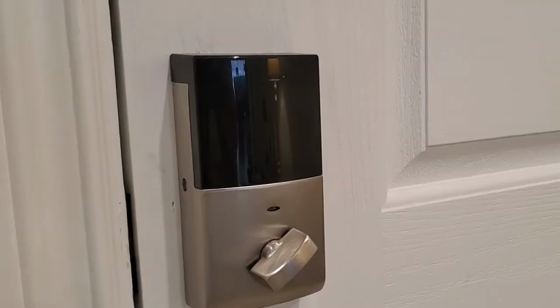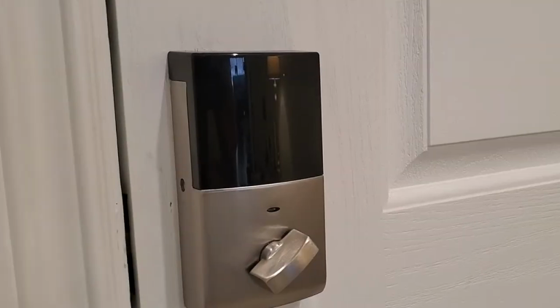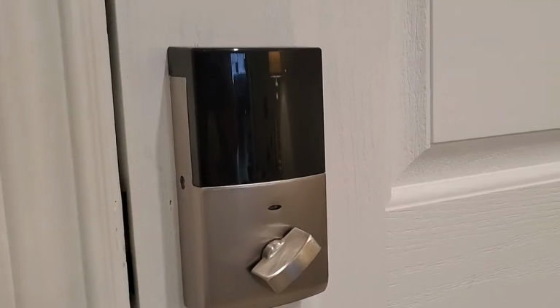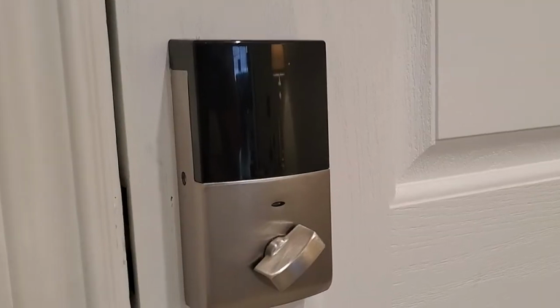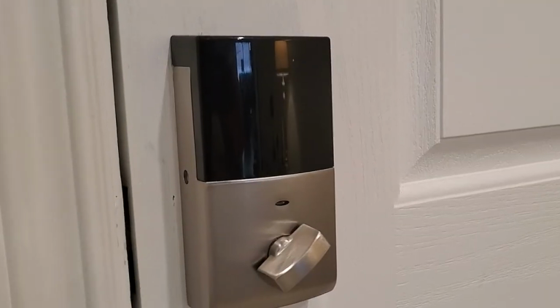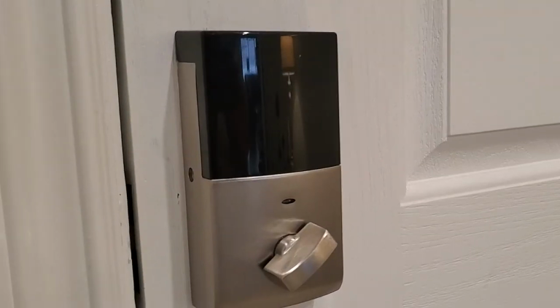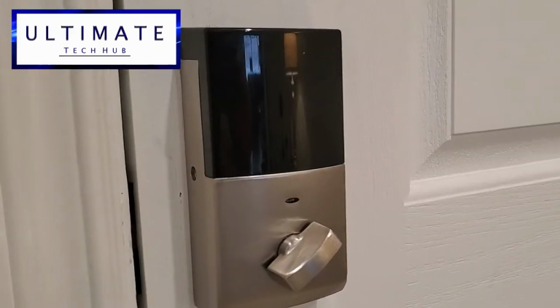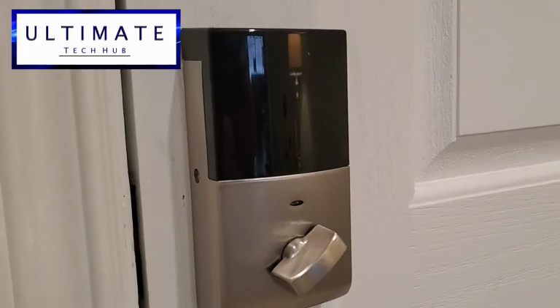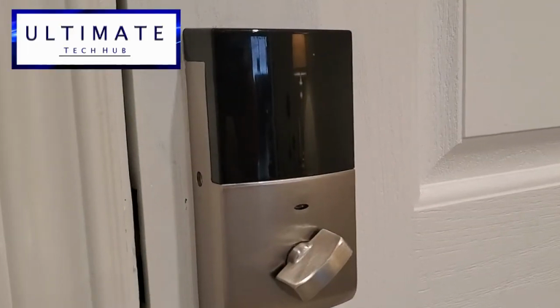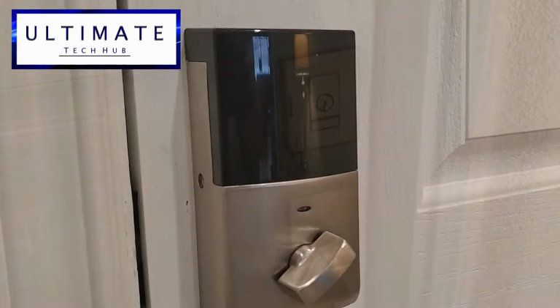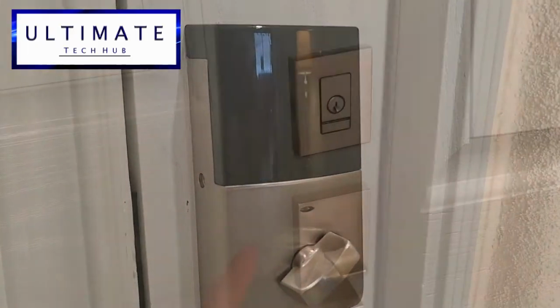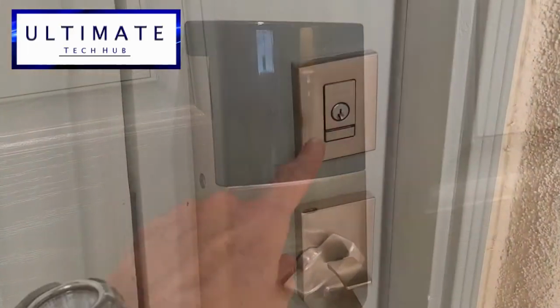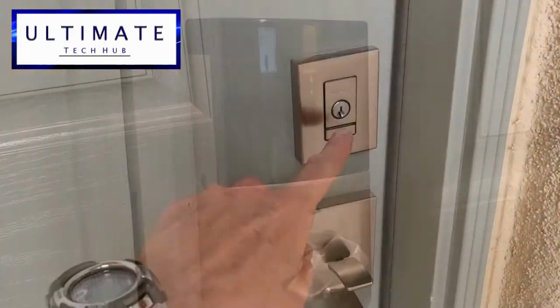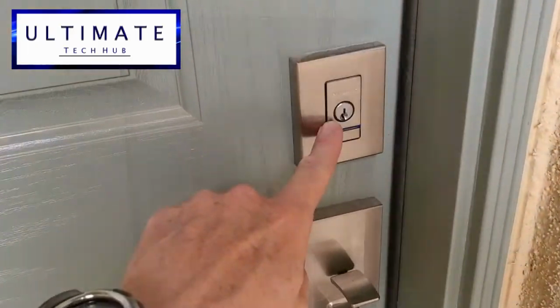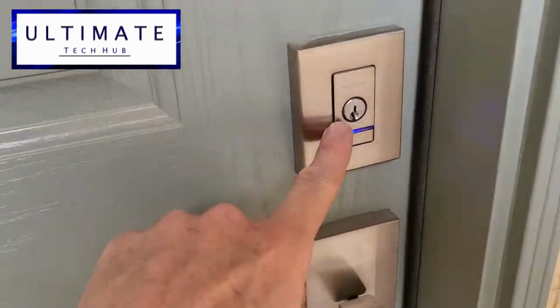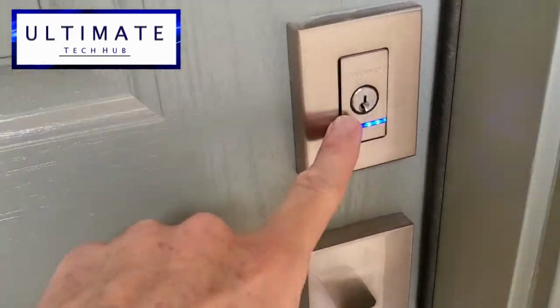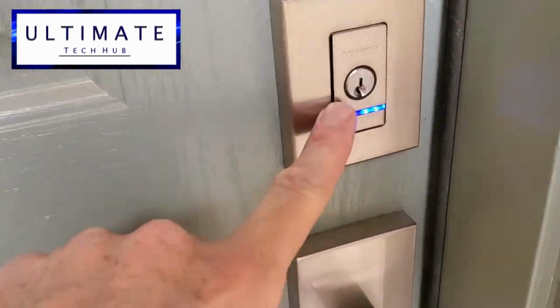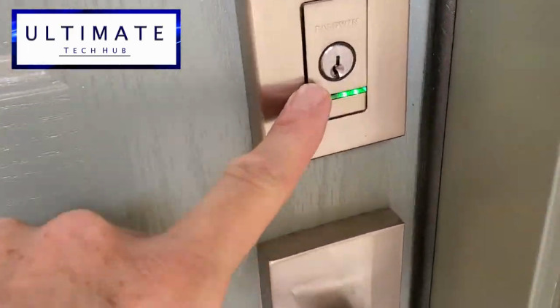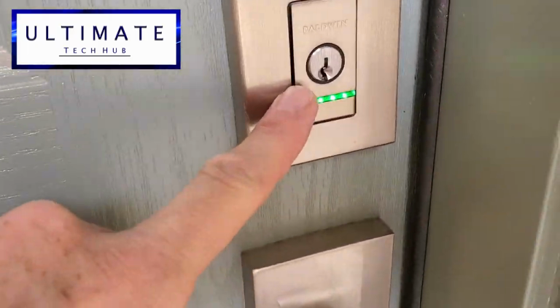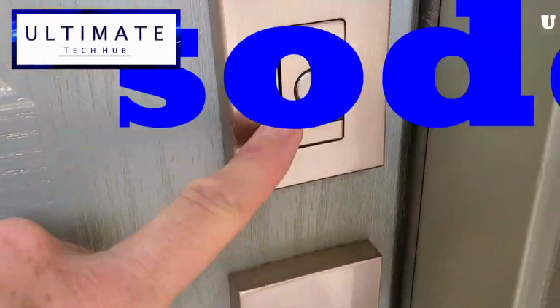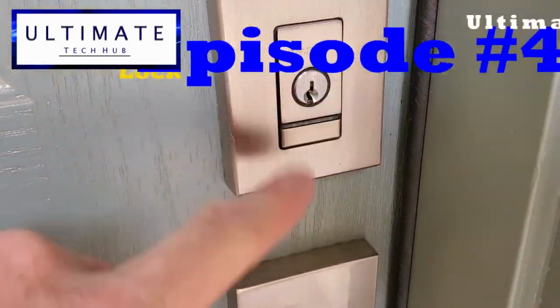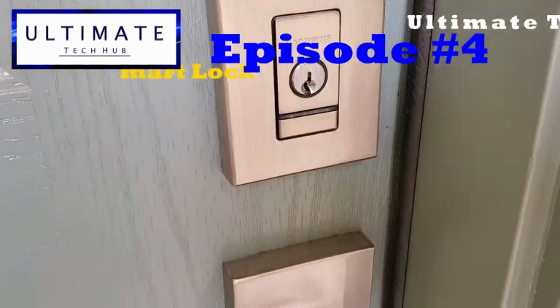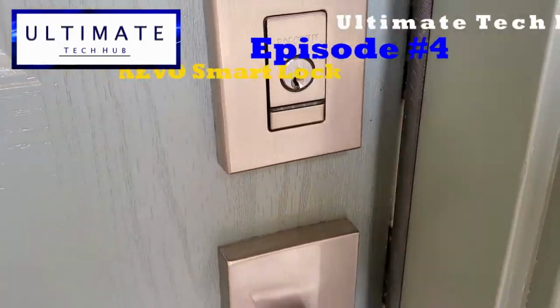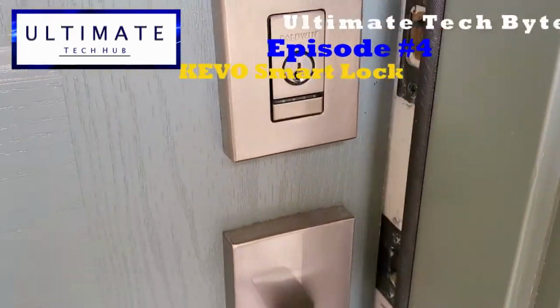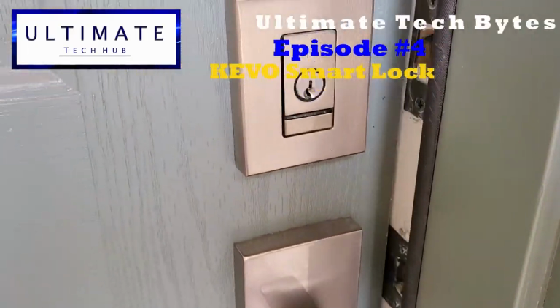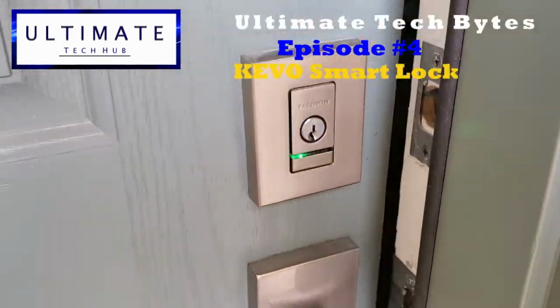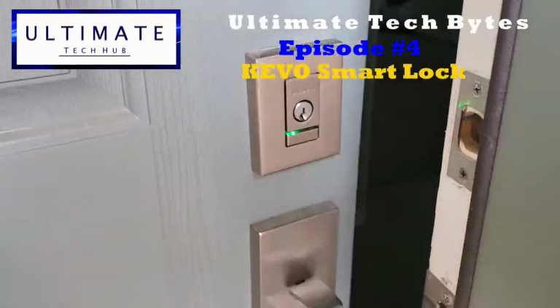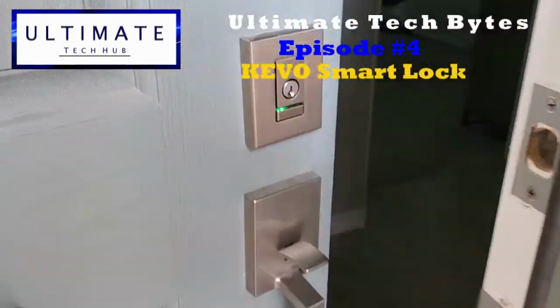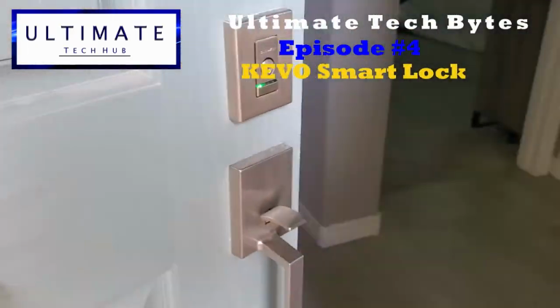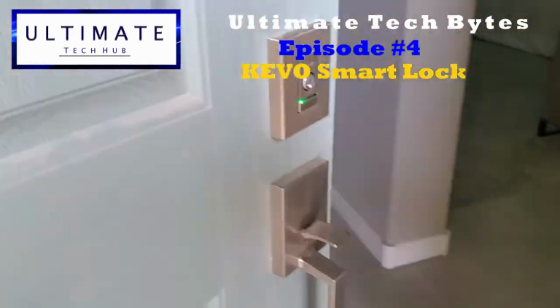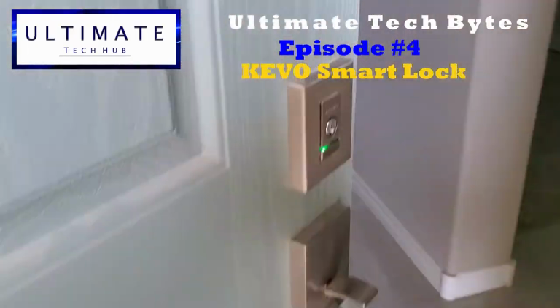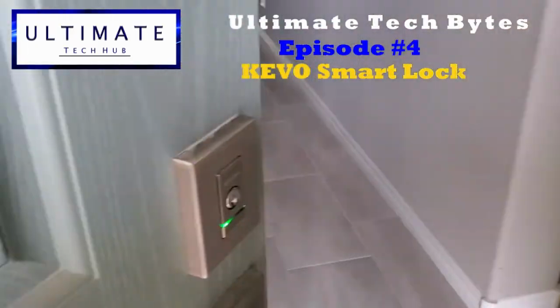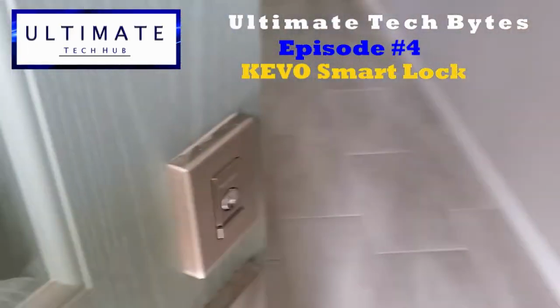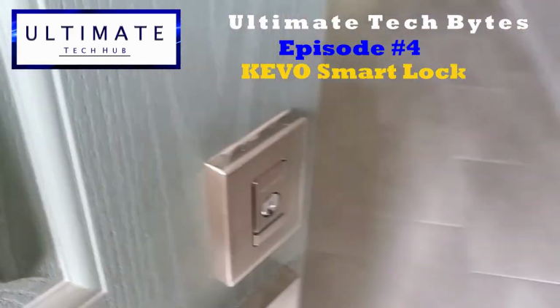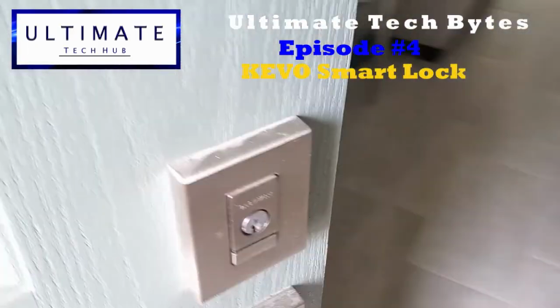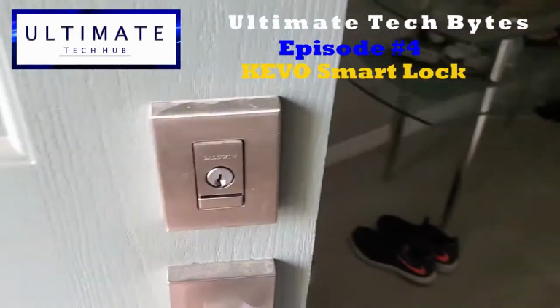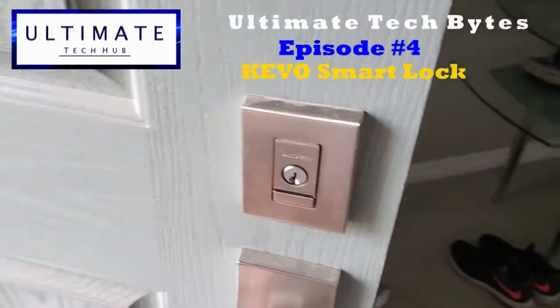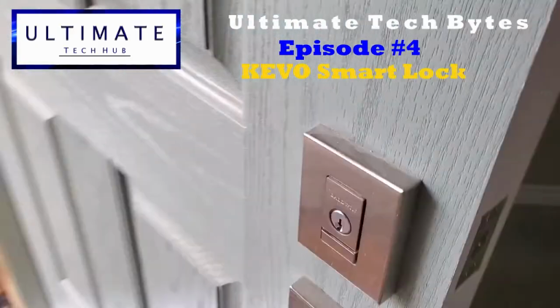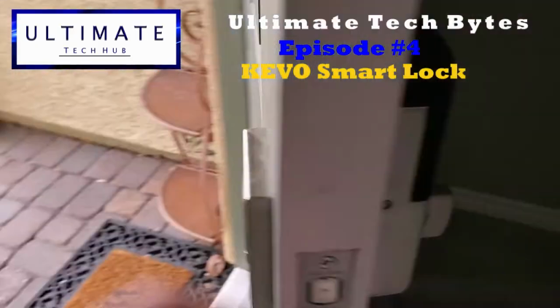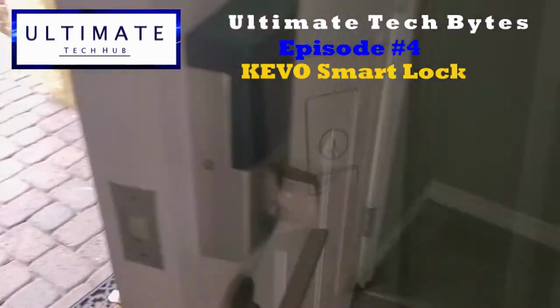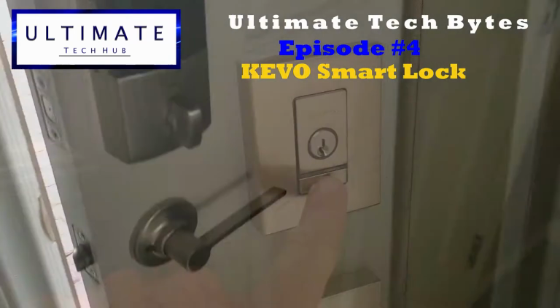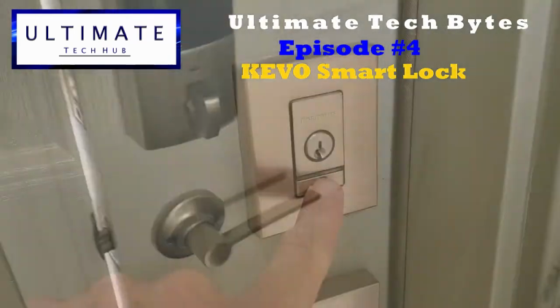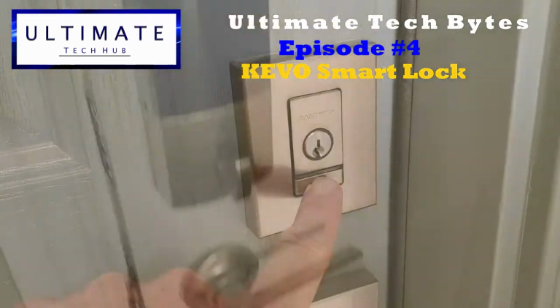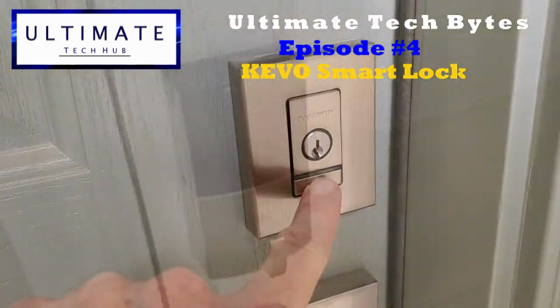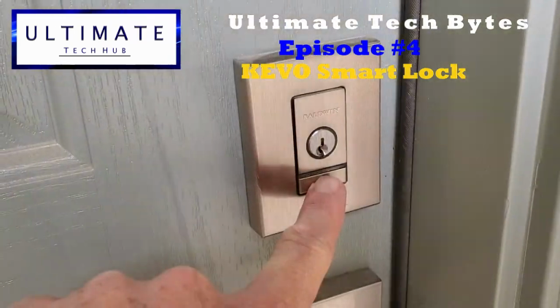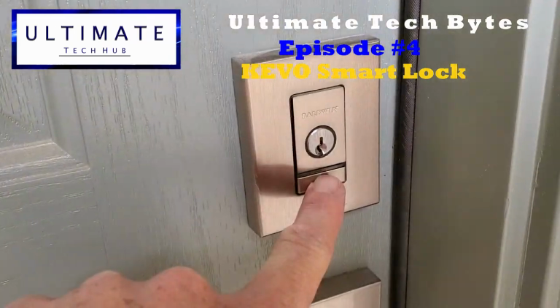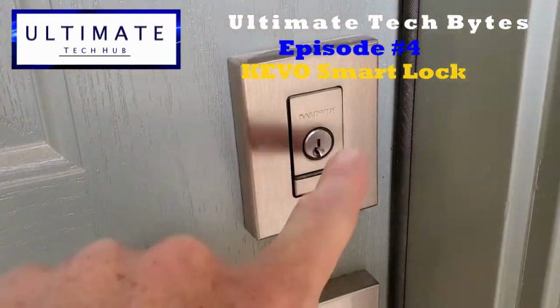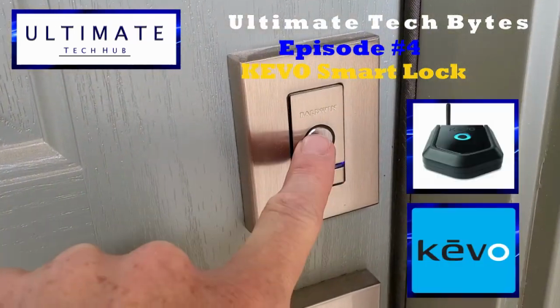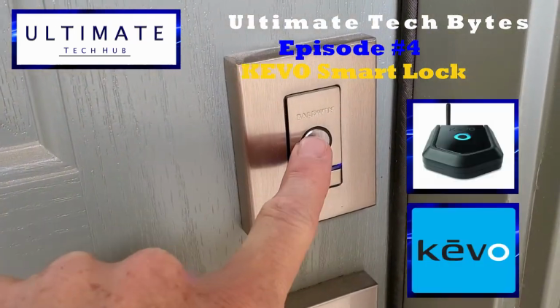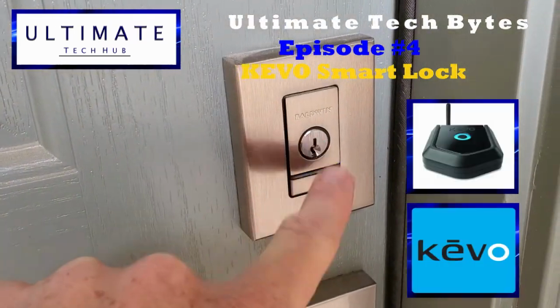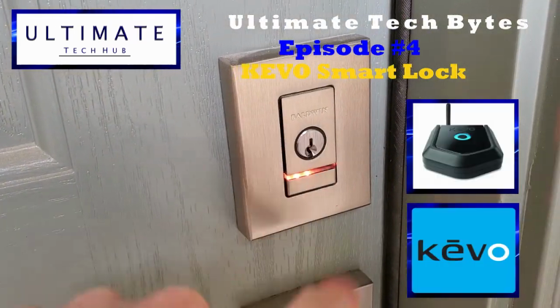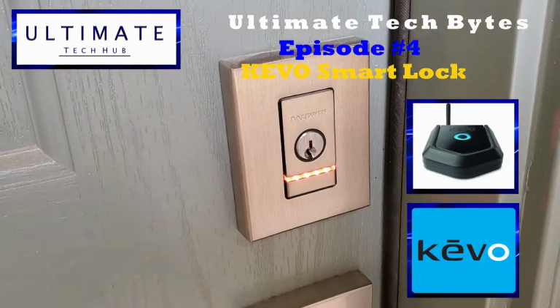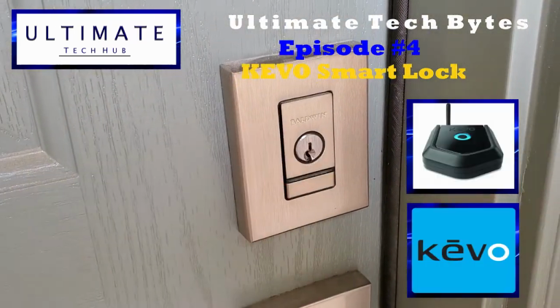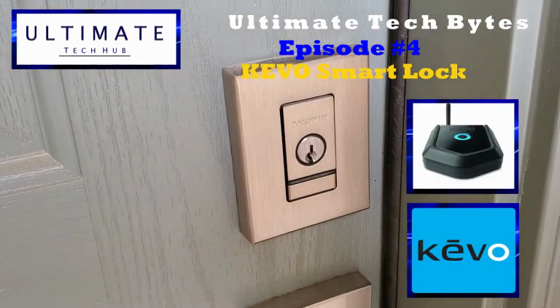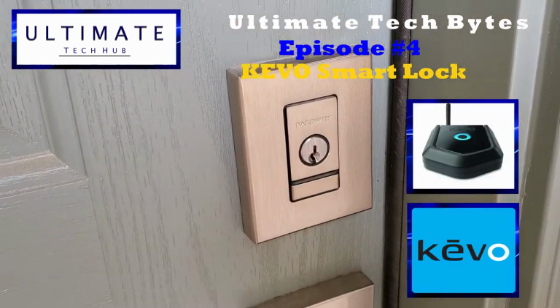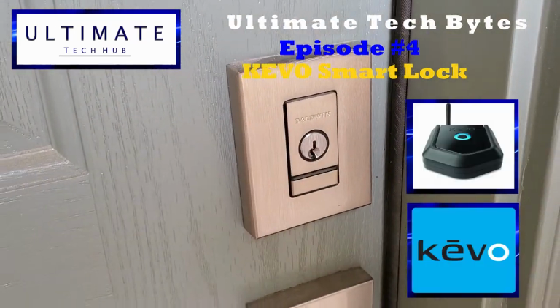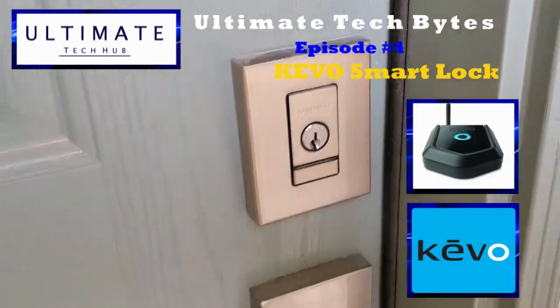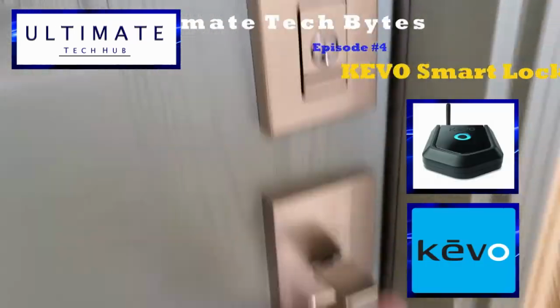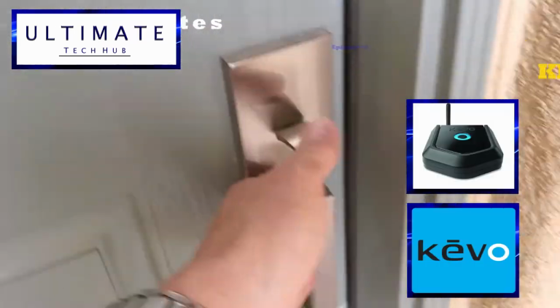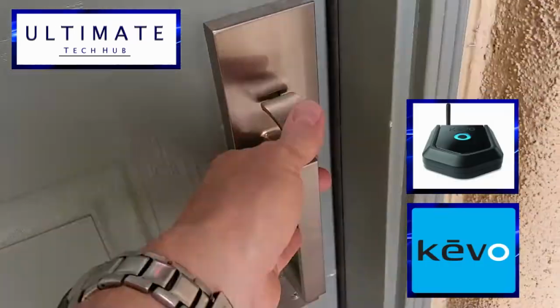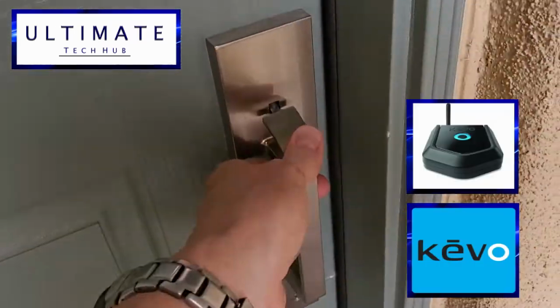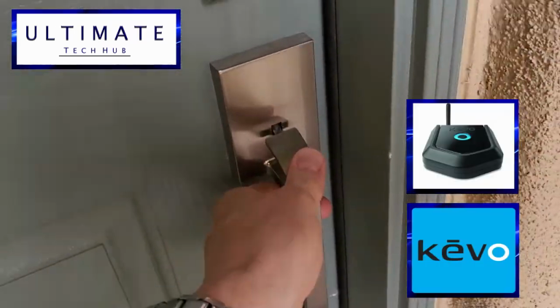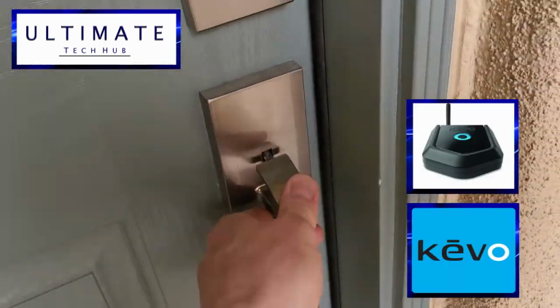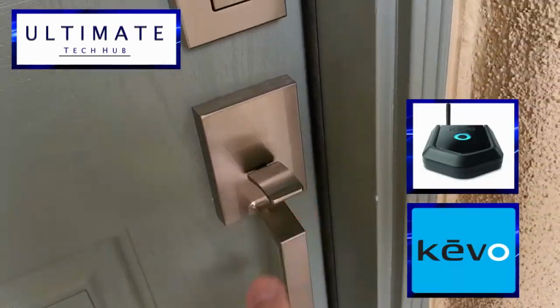Hi guys, I'm Mike and this is Ultimate Tech Bytes, Episode 4, the Keevo Smart Lock System, next on the Ultimate Tech Hub.